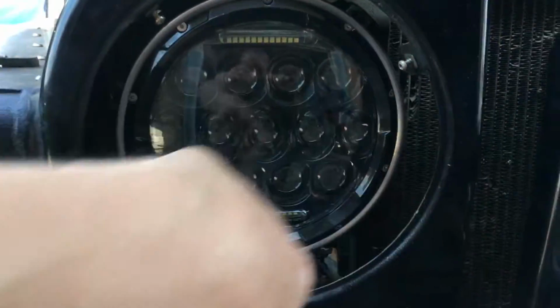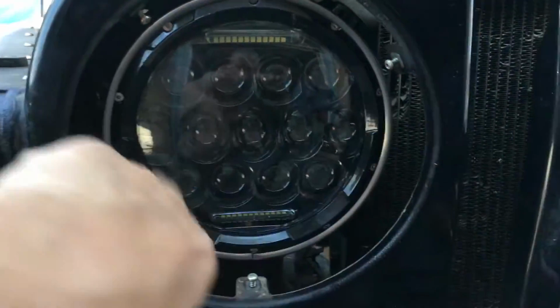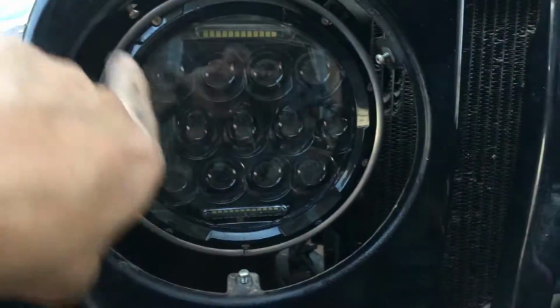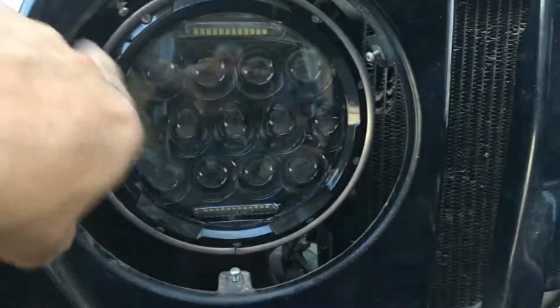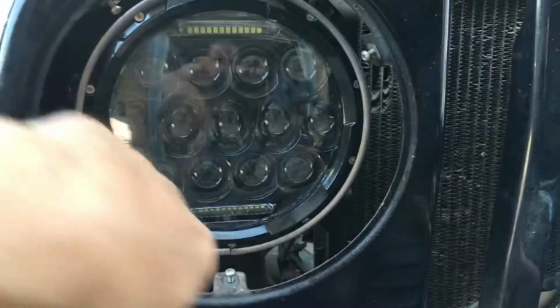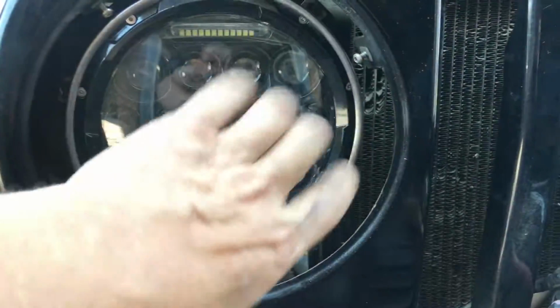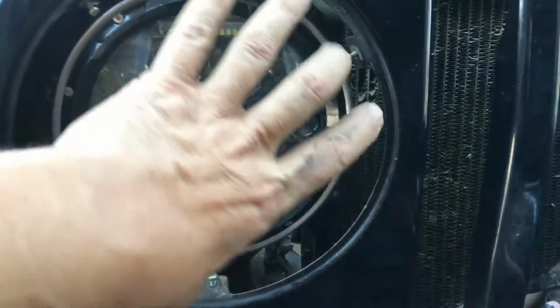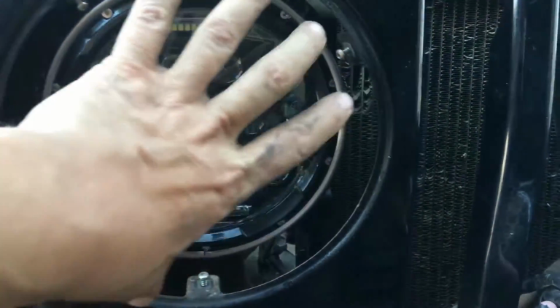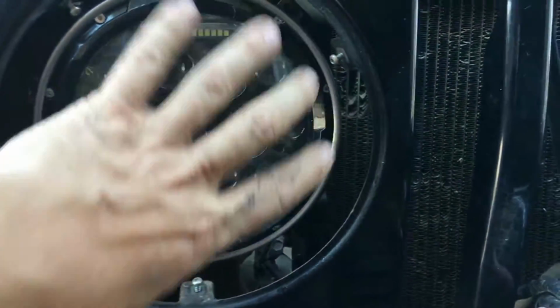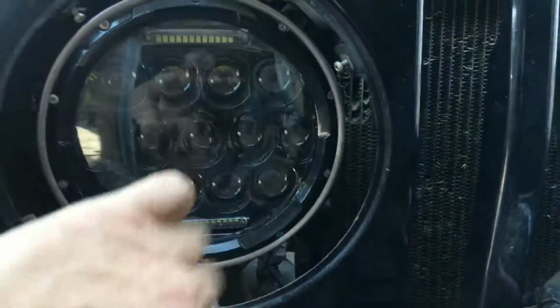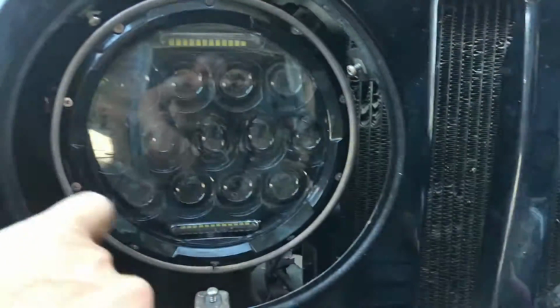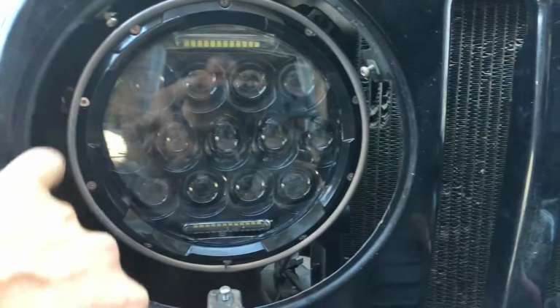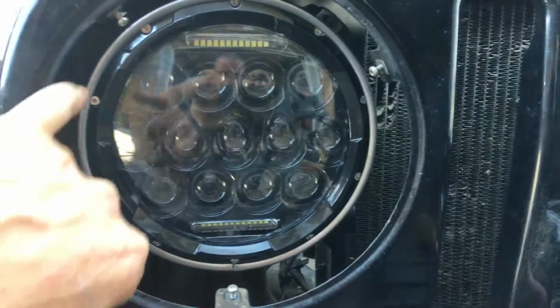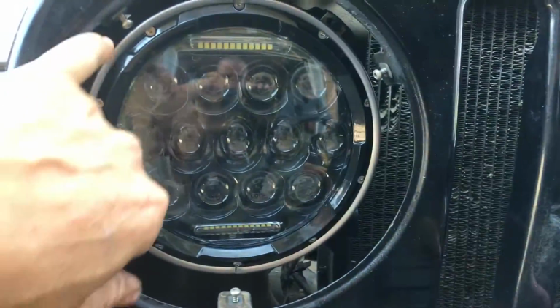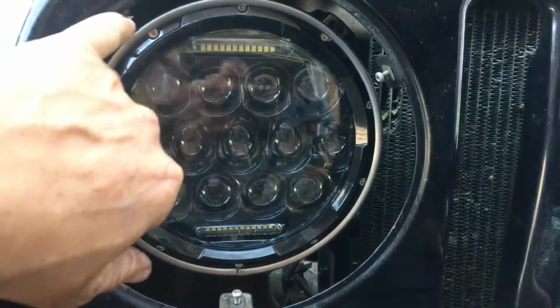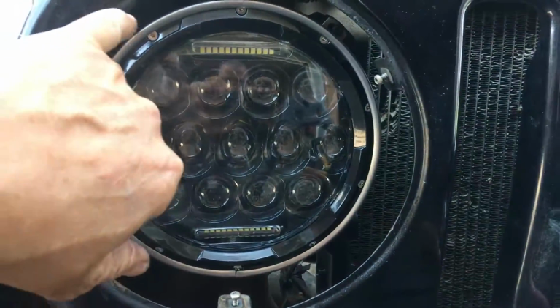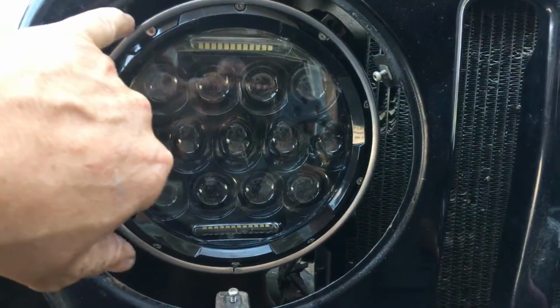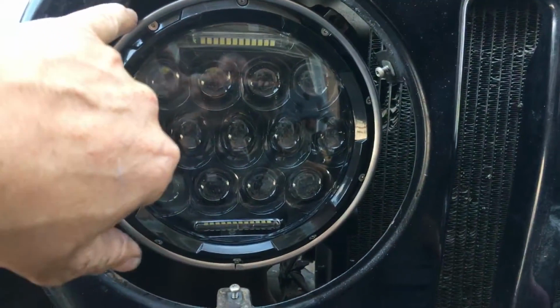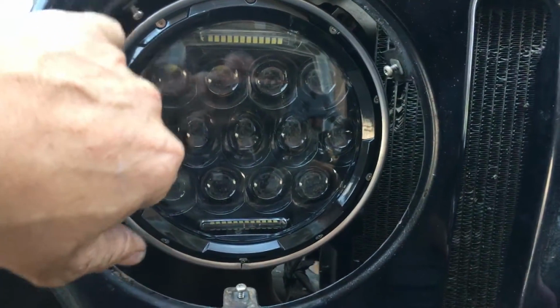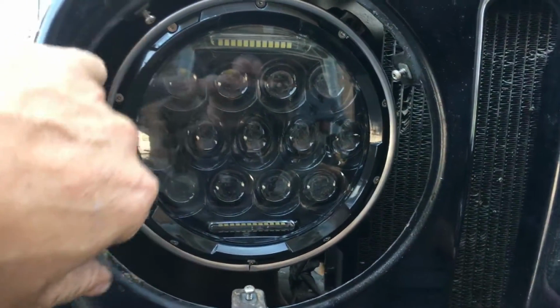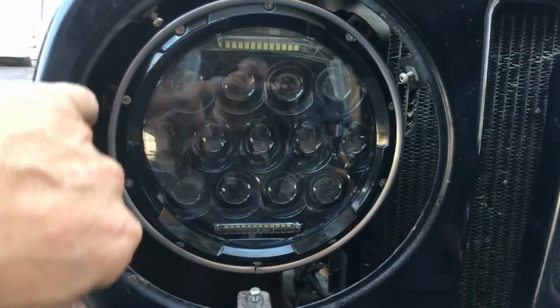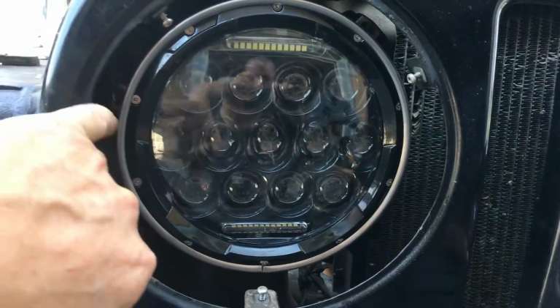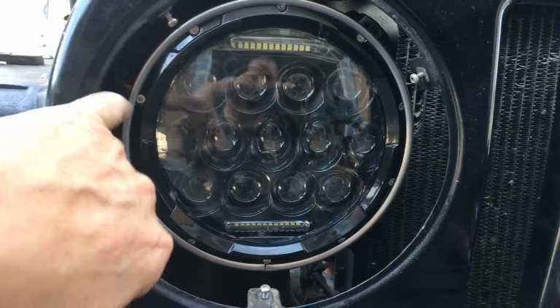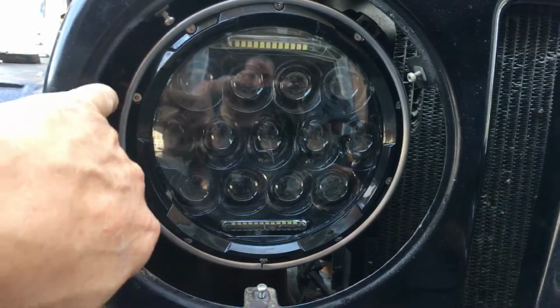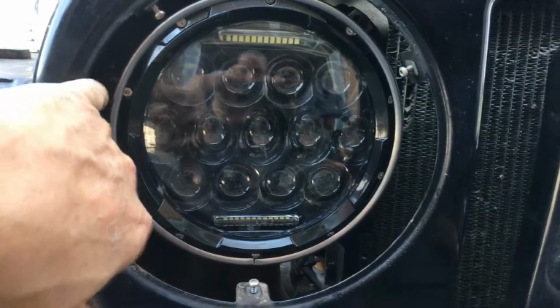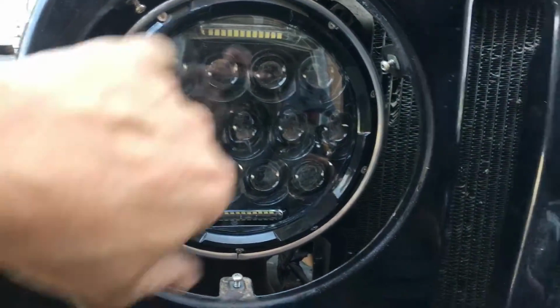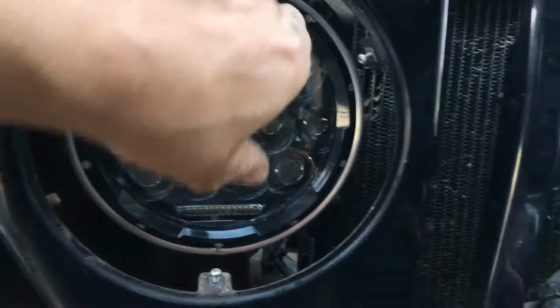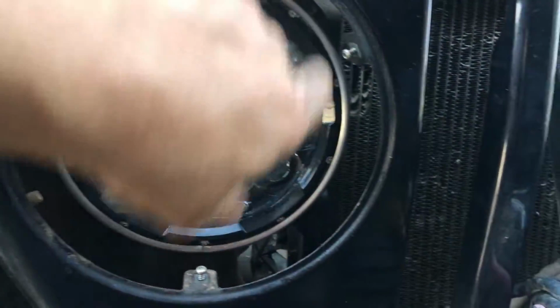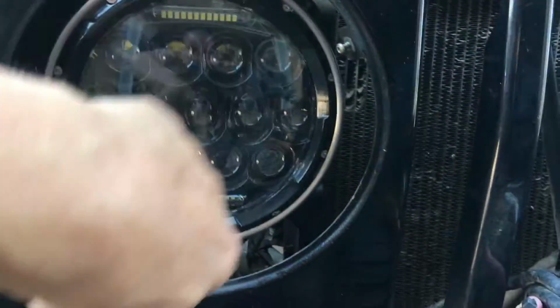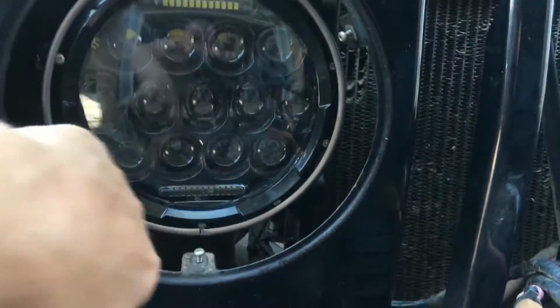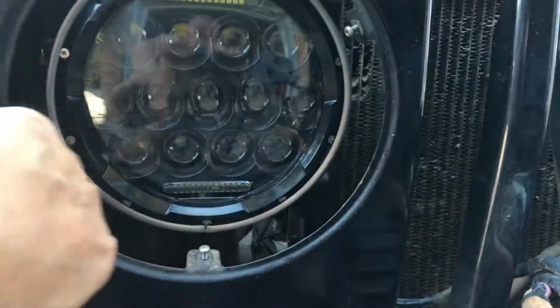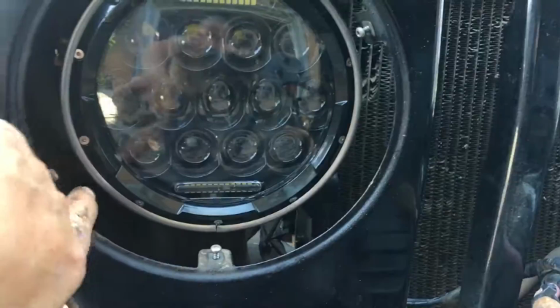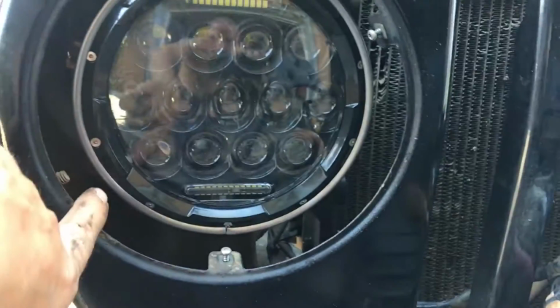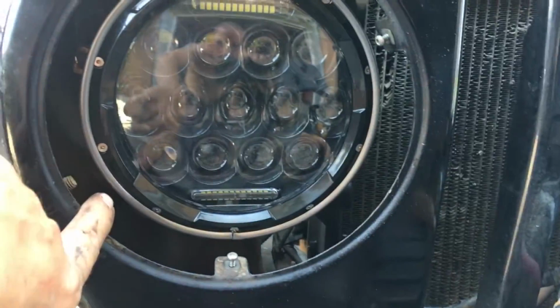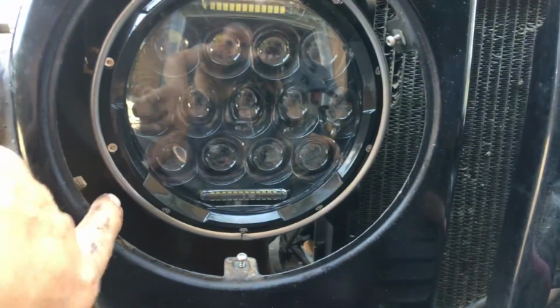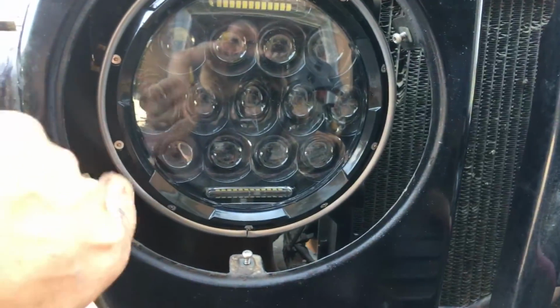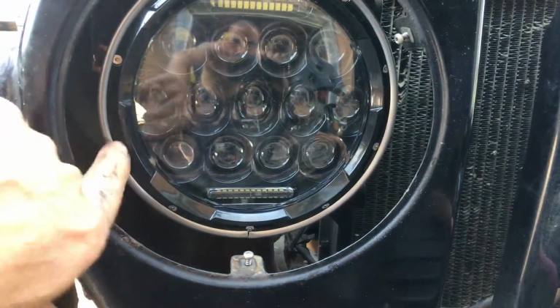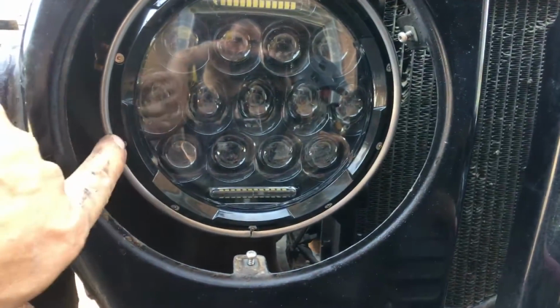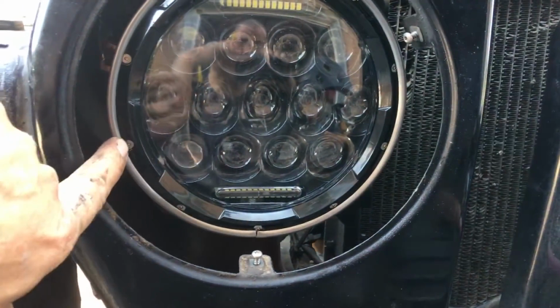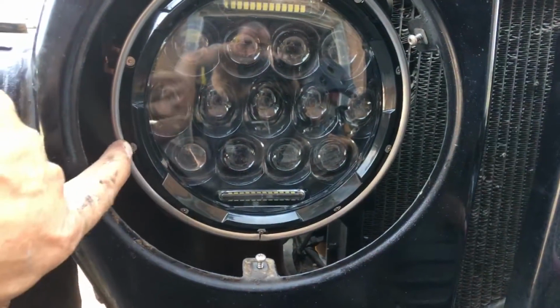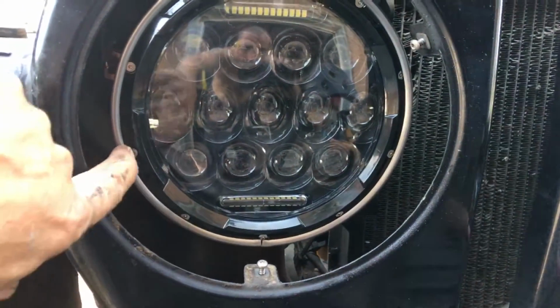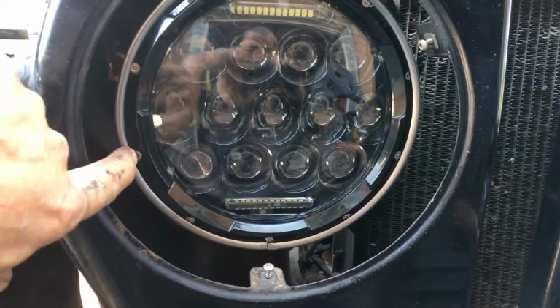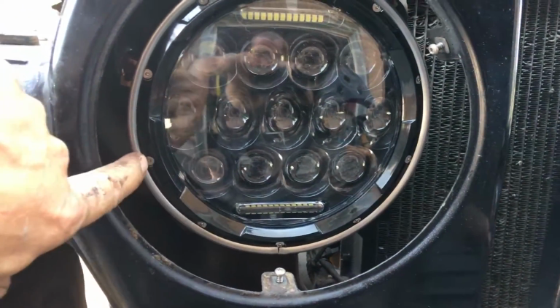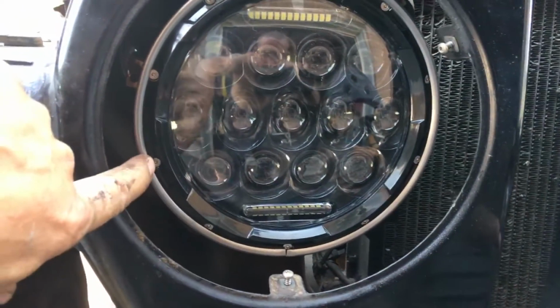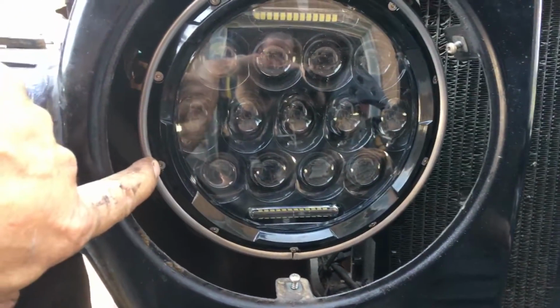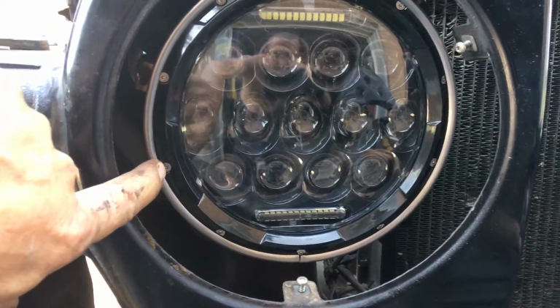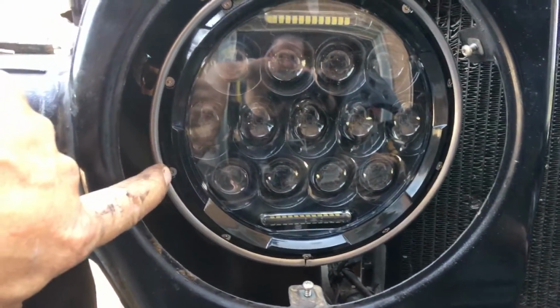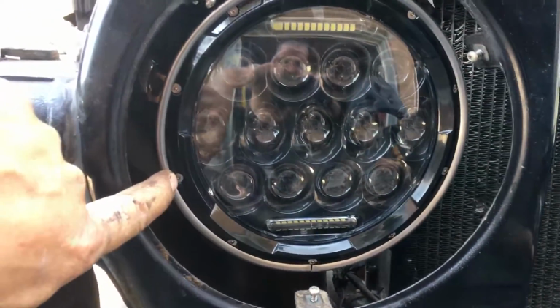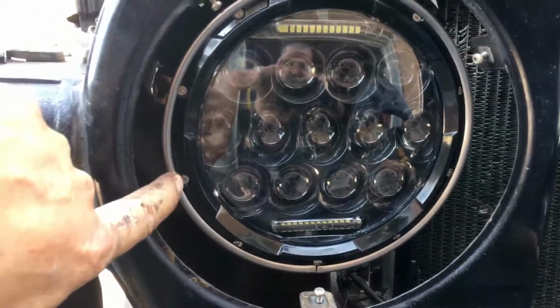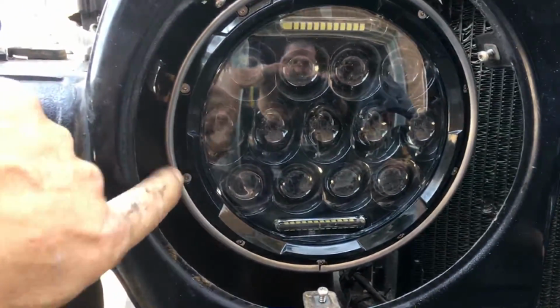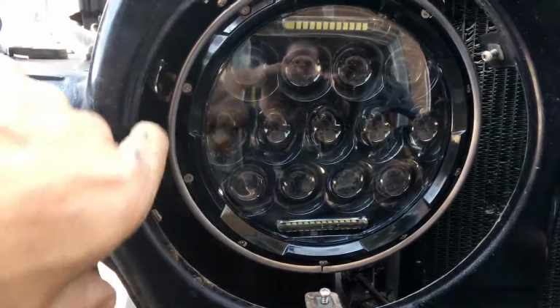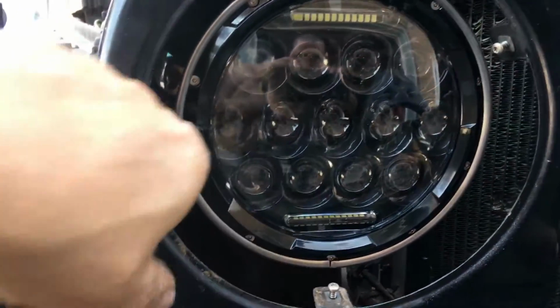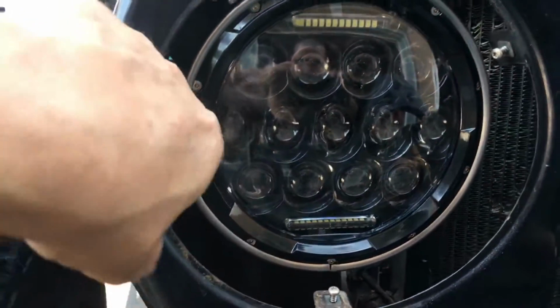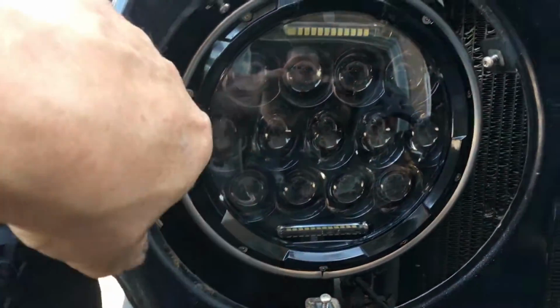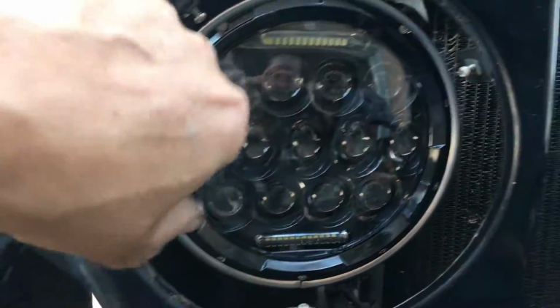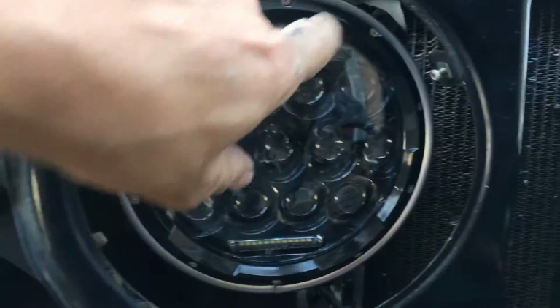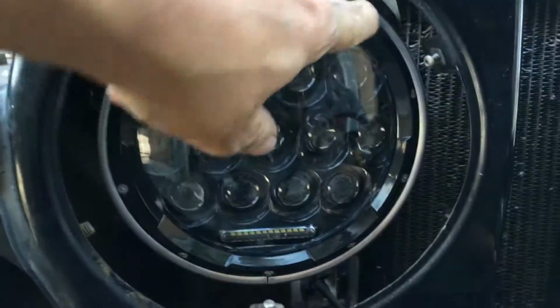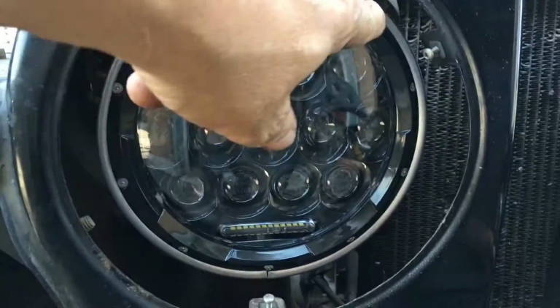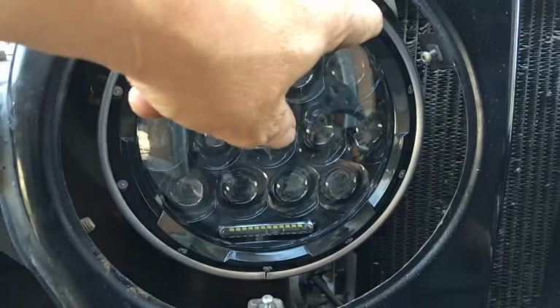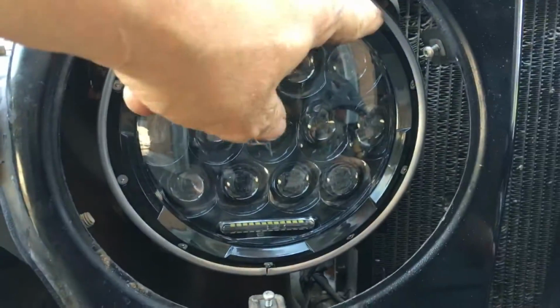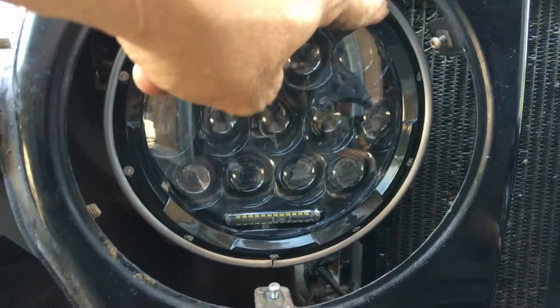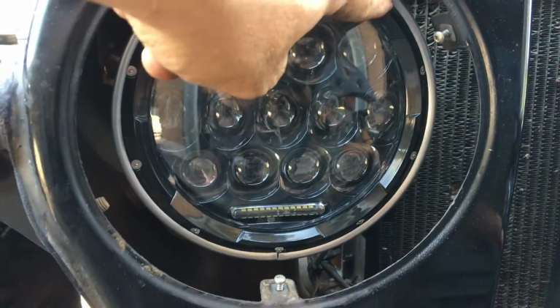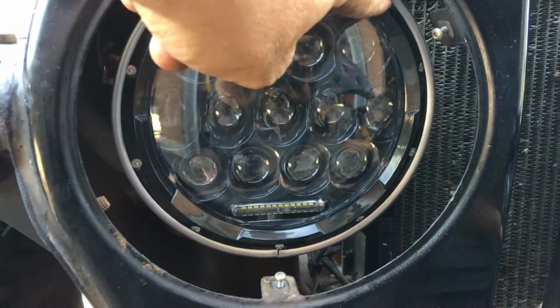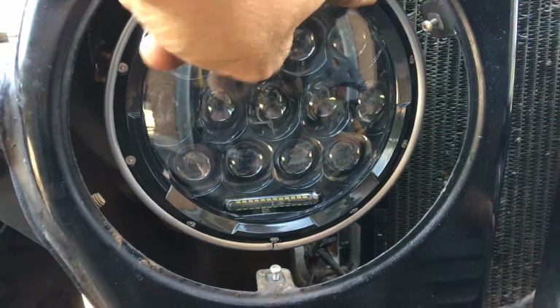You have three screws for your outer trim, four screws for the part that holds it in, and then your adjusters are here.